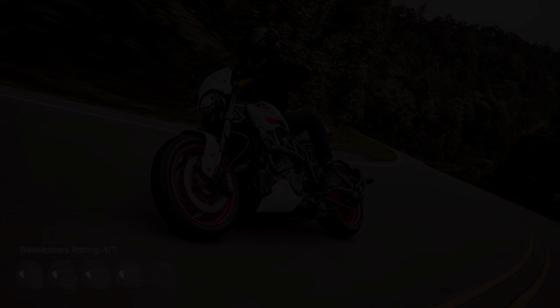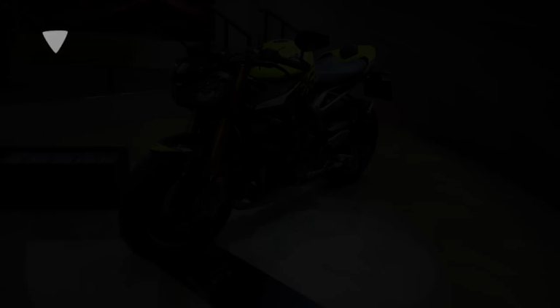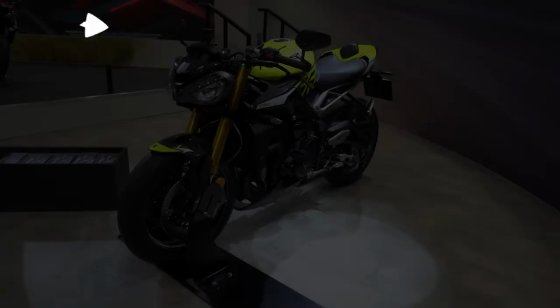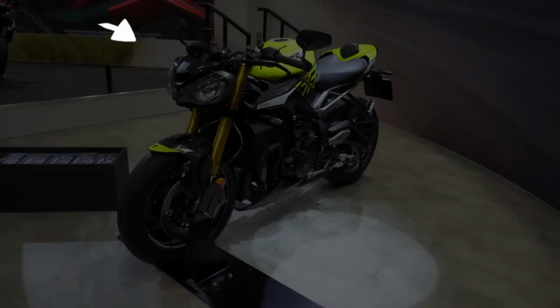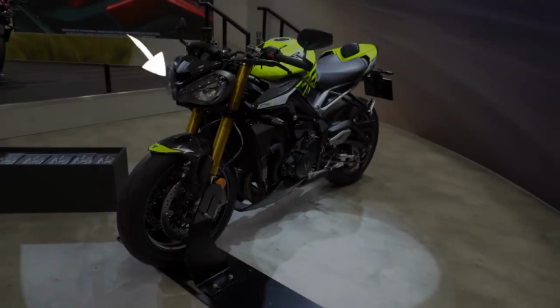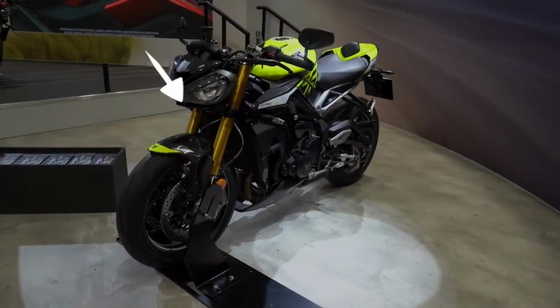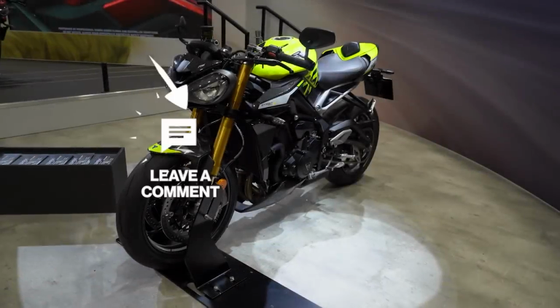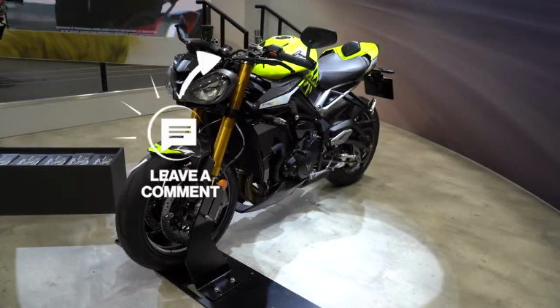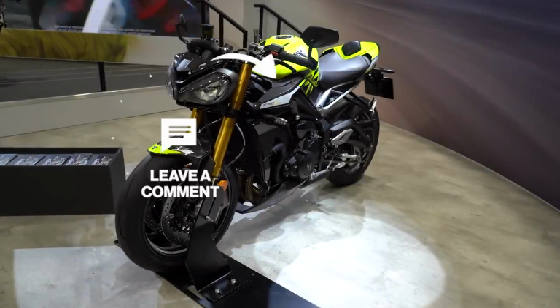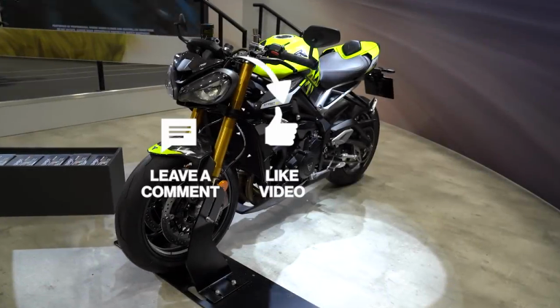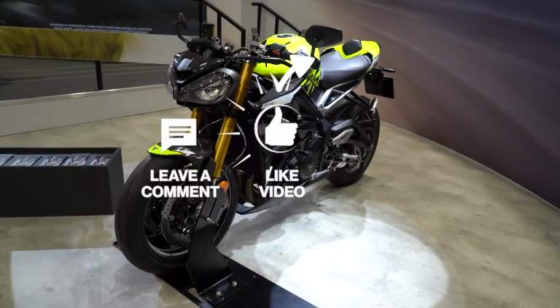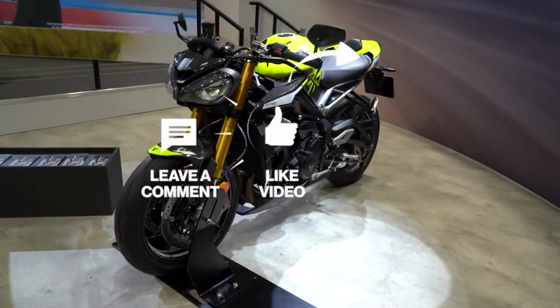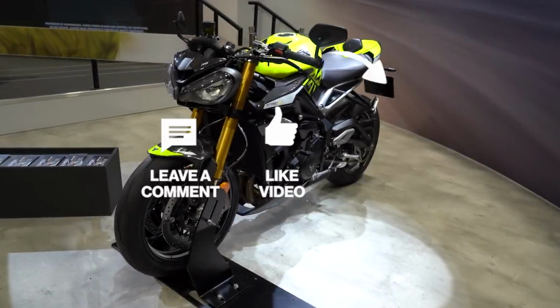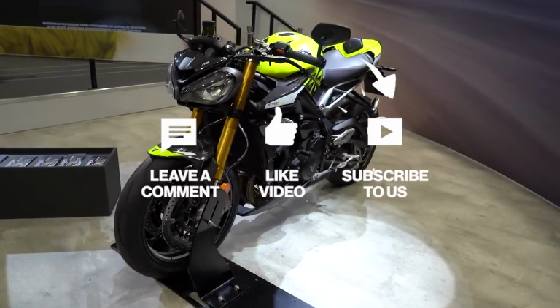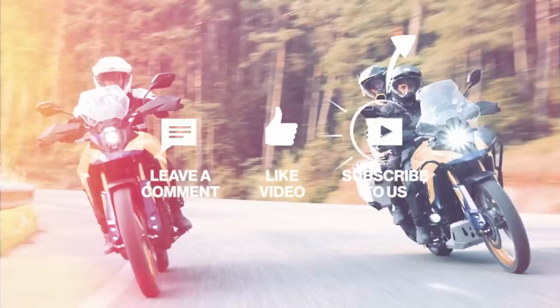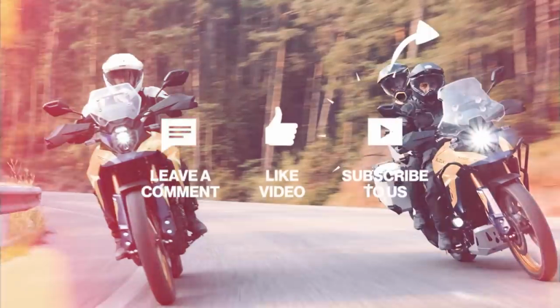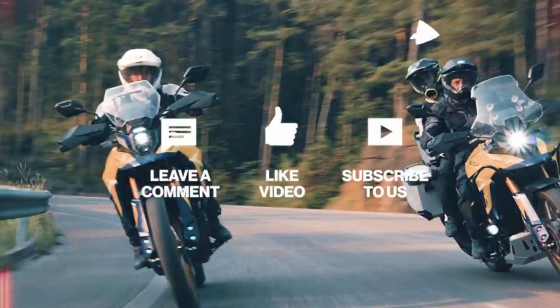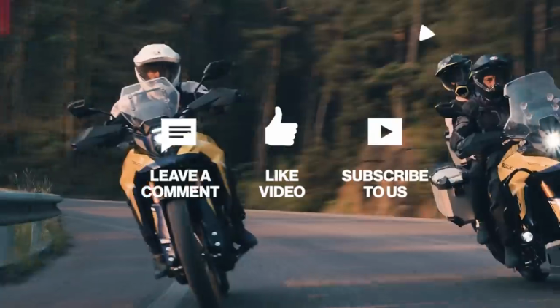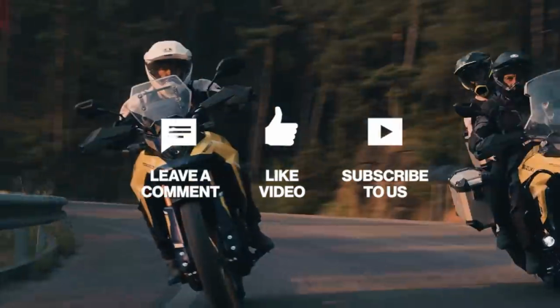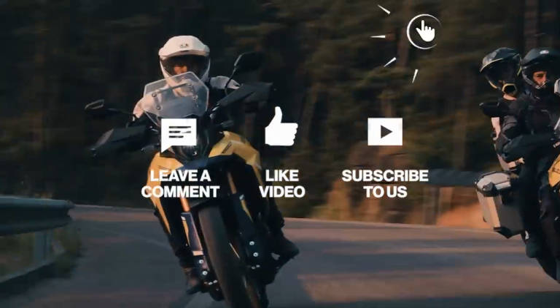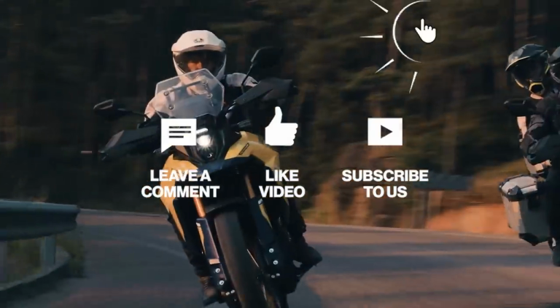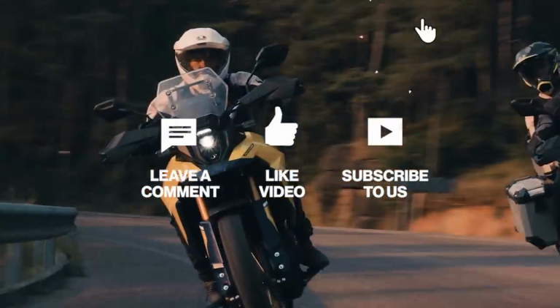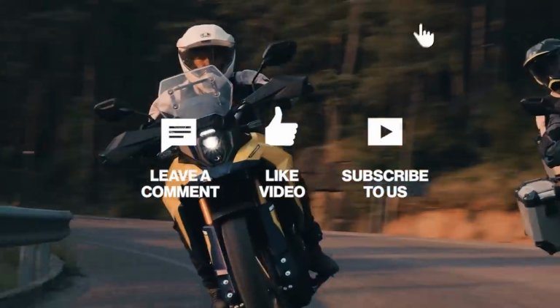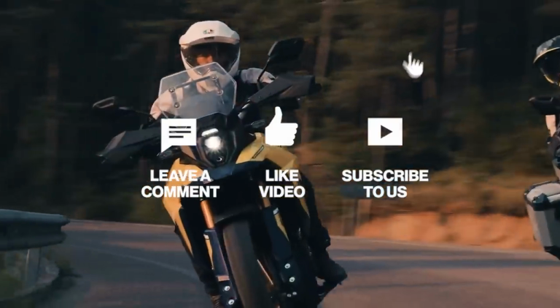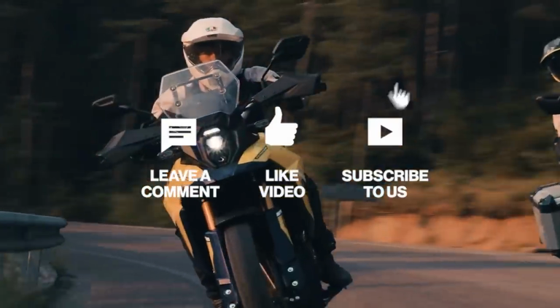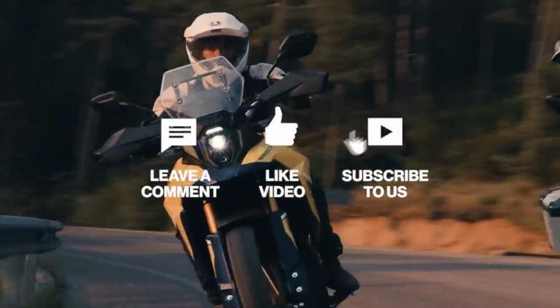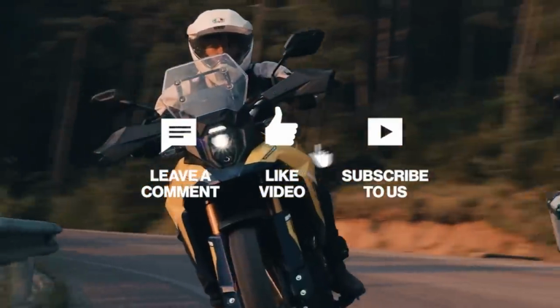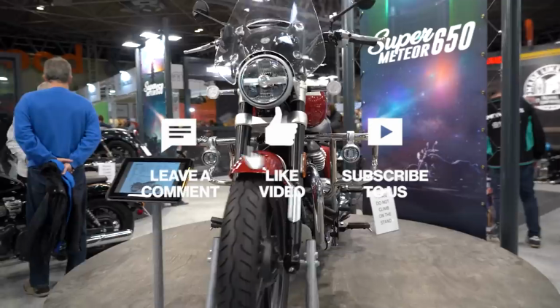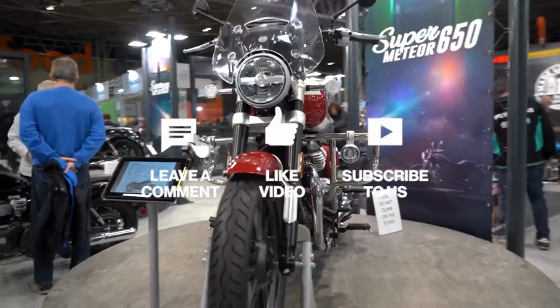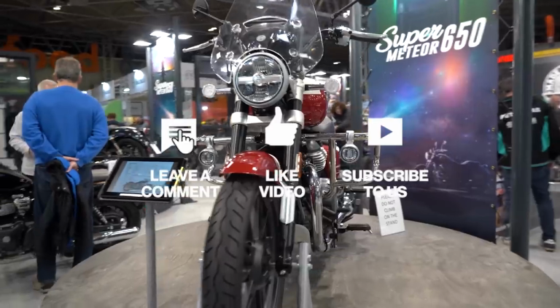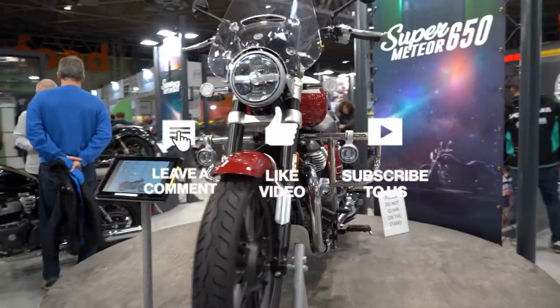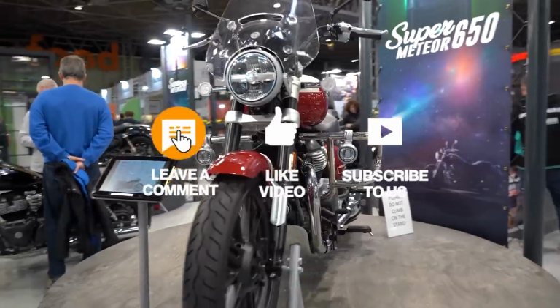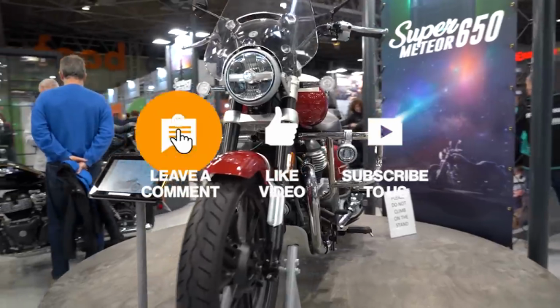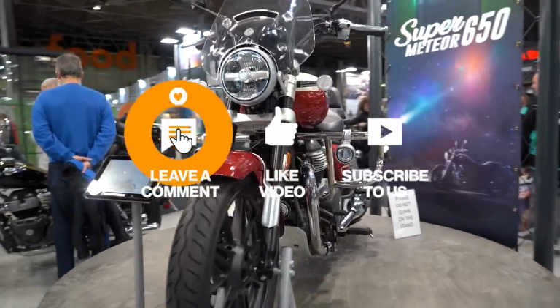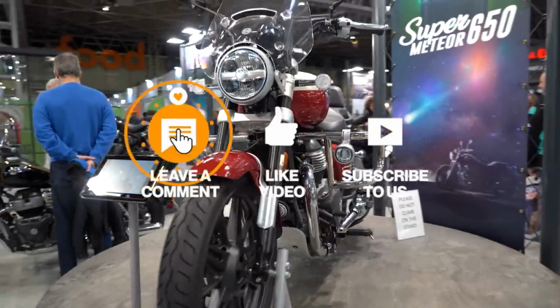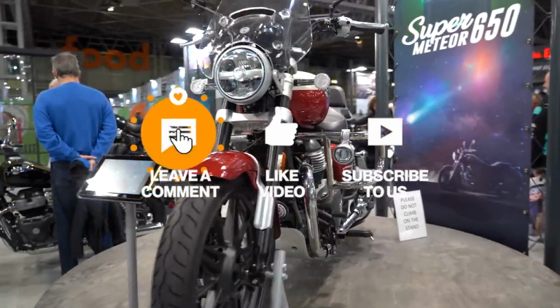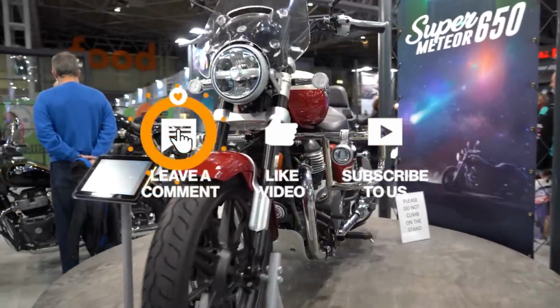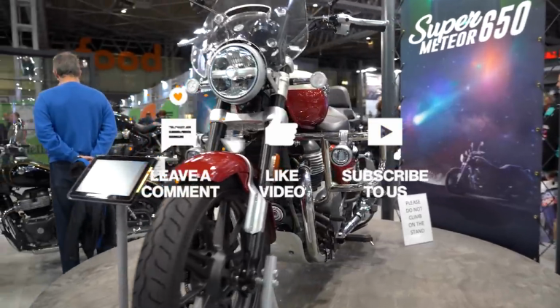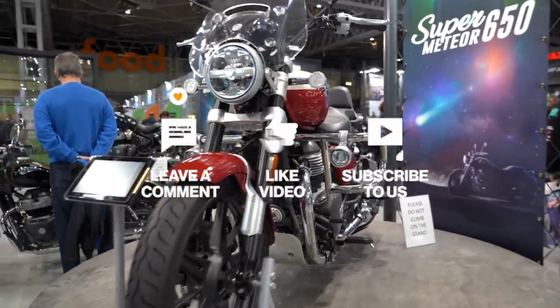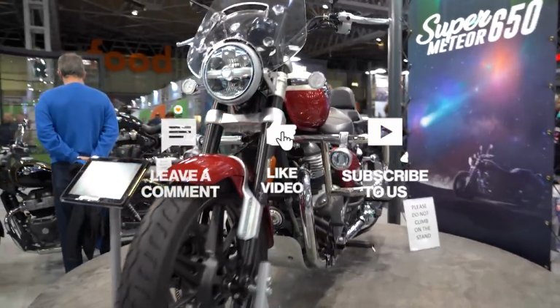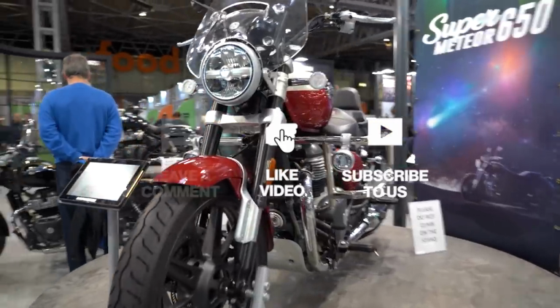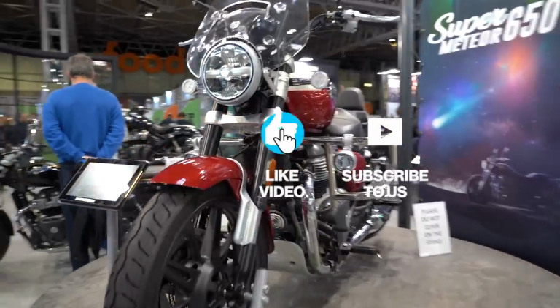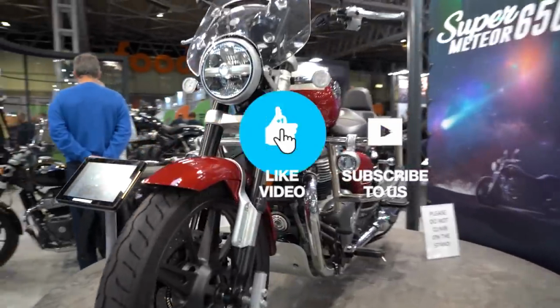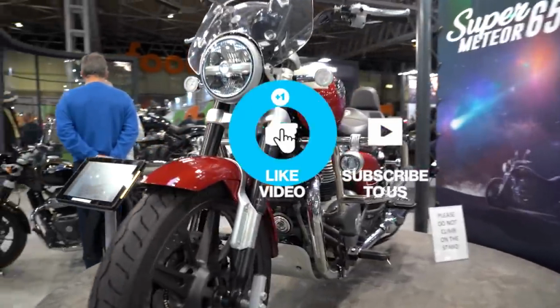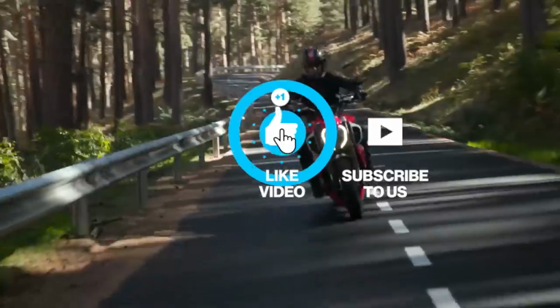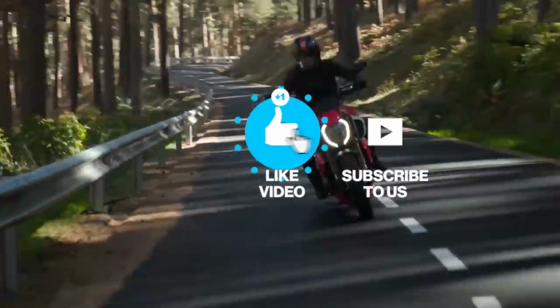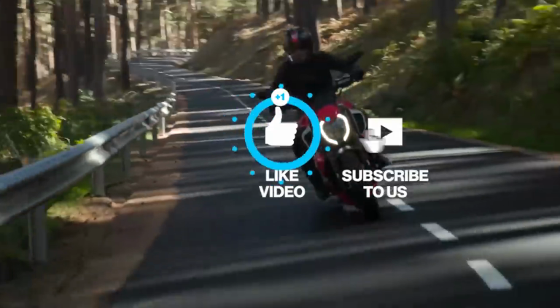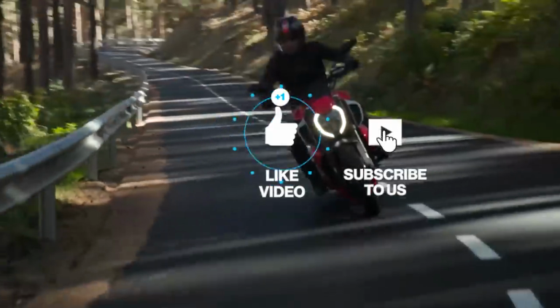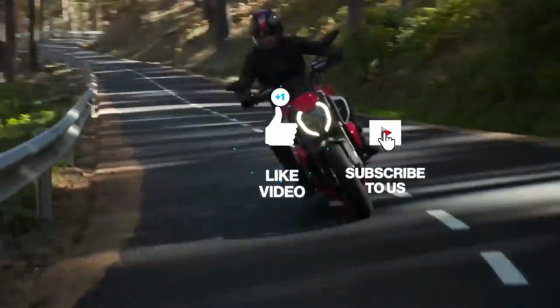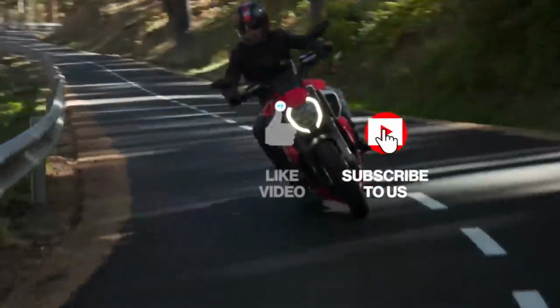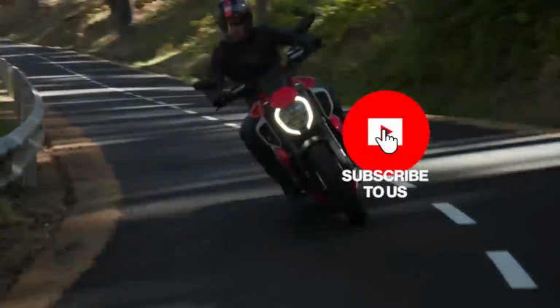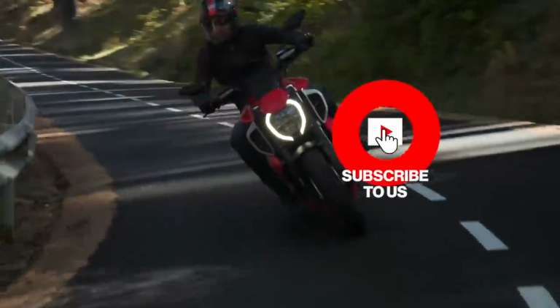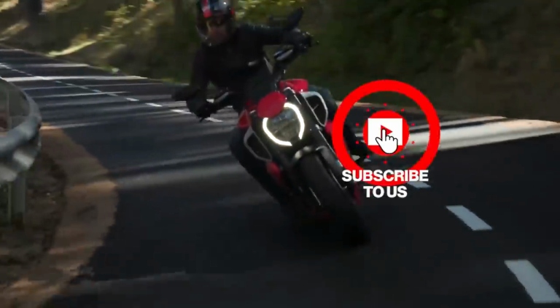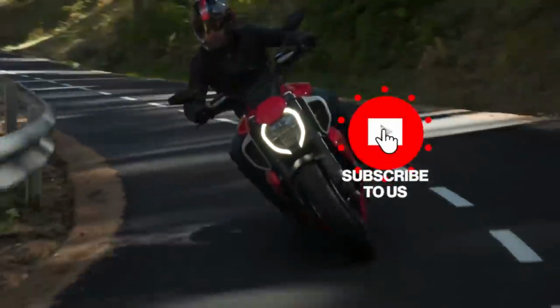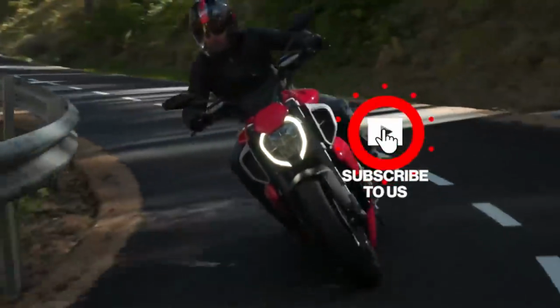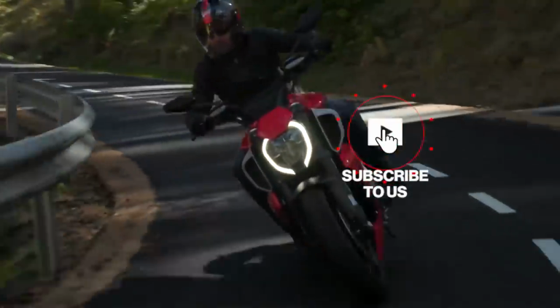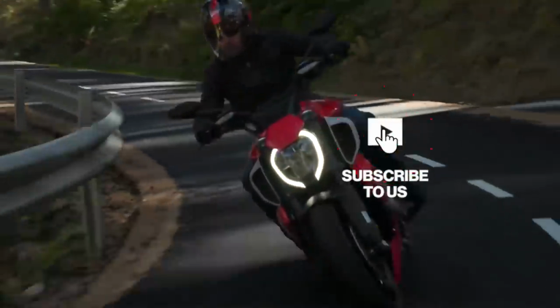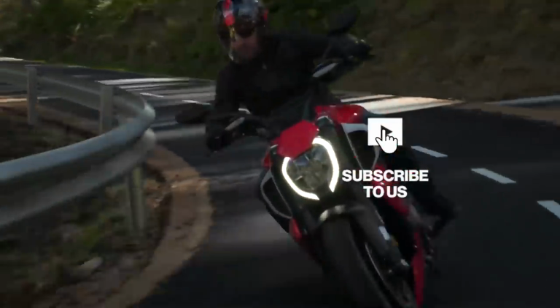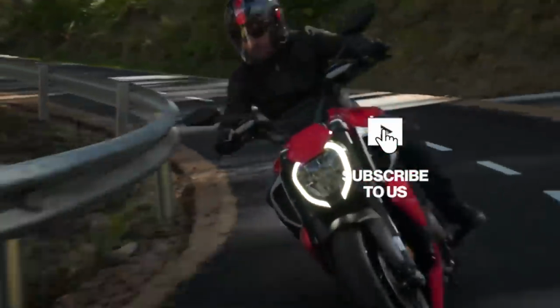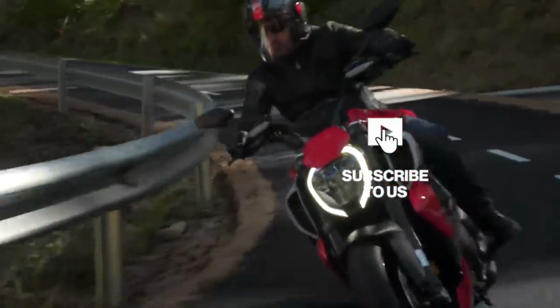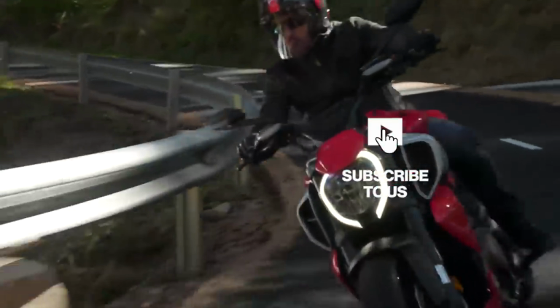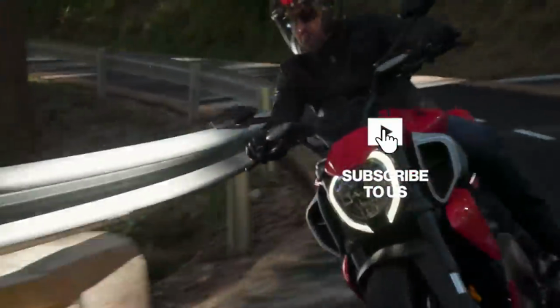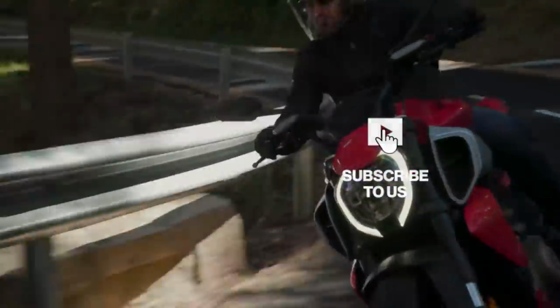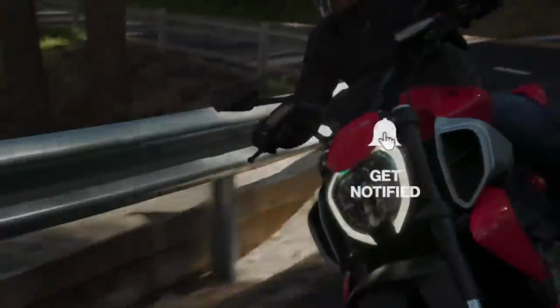That brings our list to an end. Do you agree with our list? If not, let us know in the comments below. Like and subscribe and I'll see you in the next one.